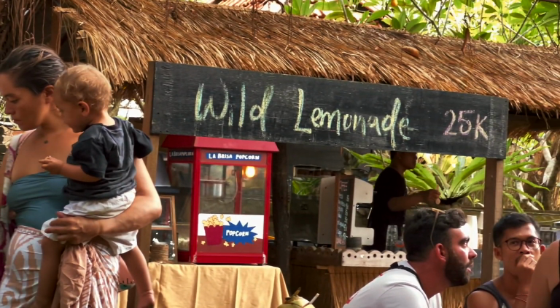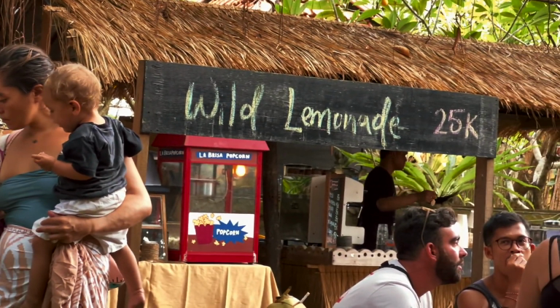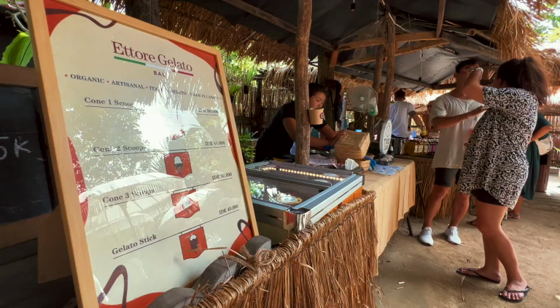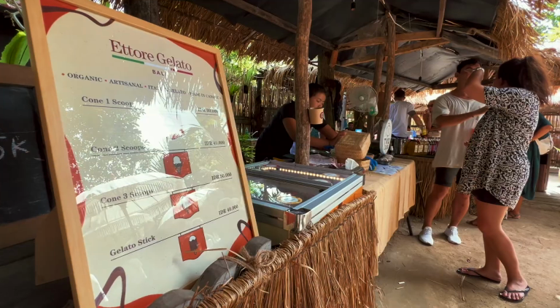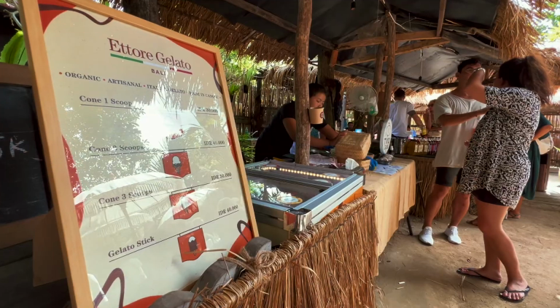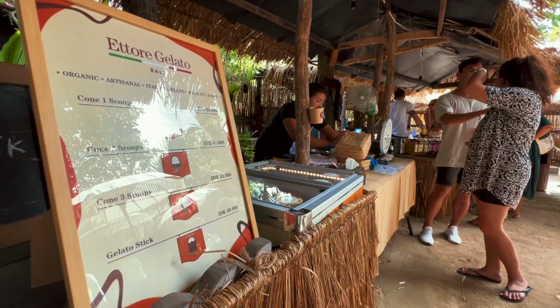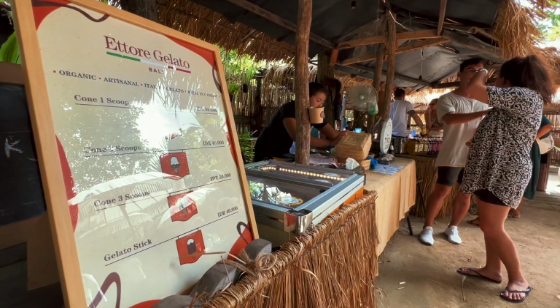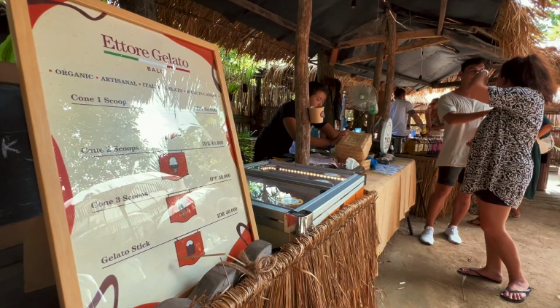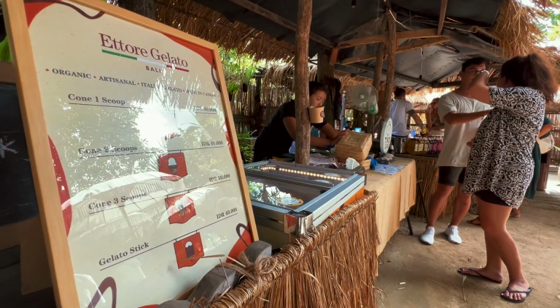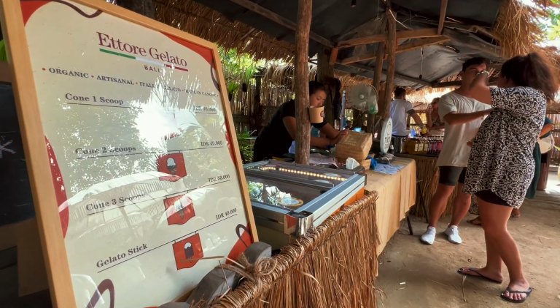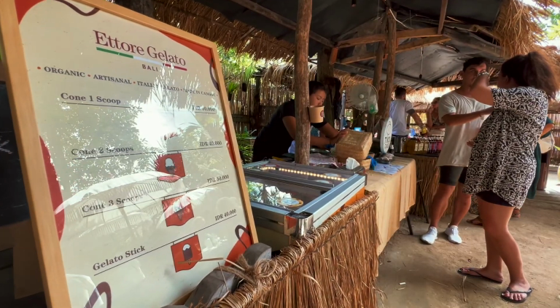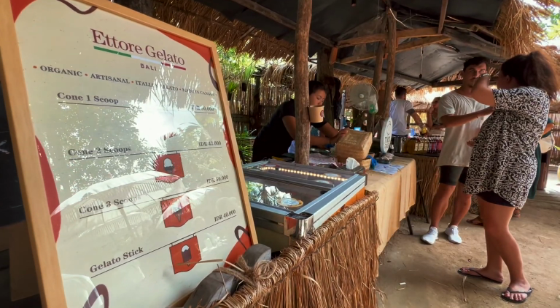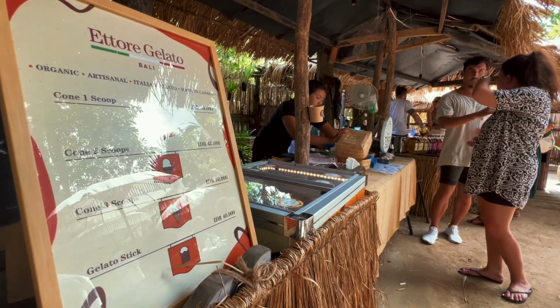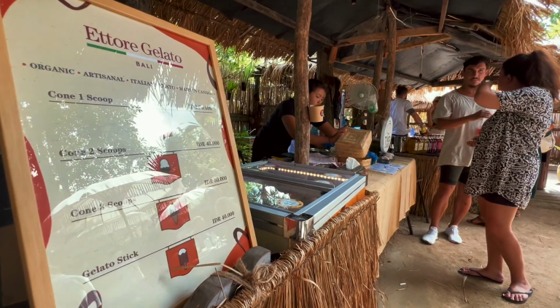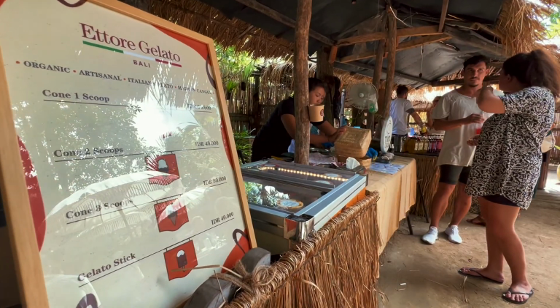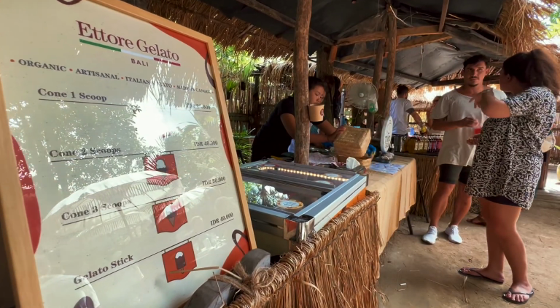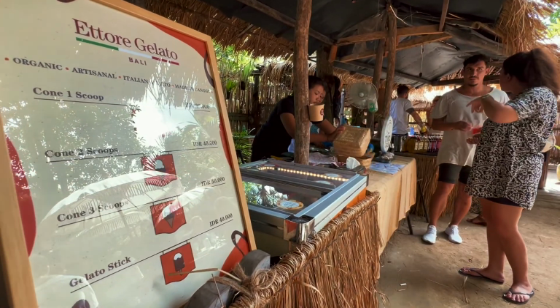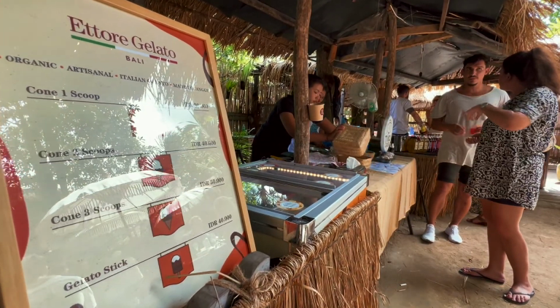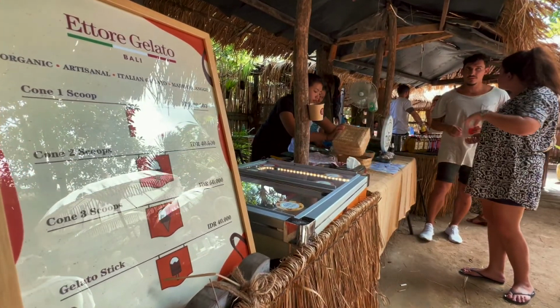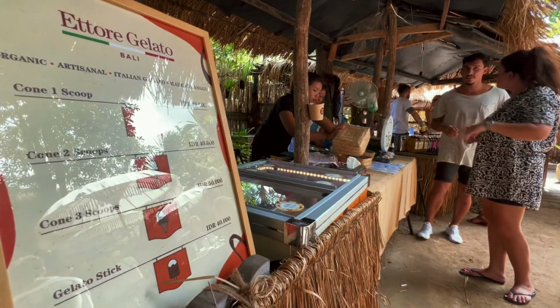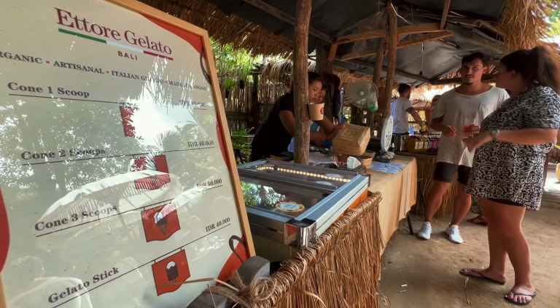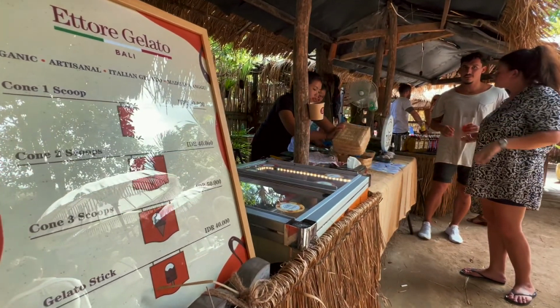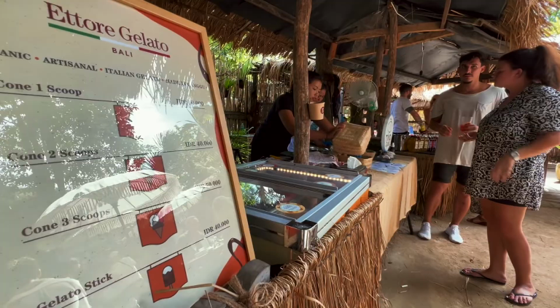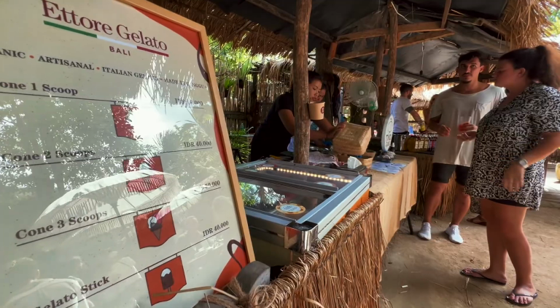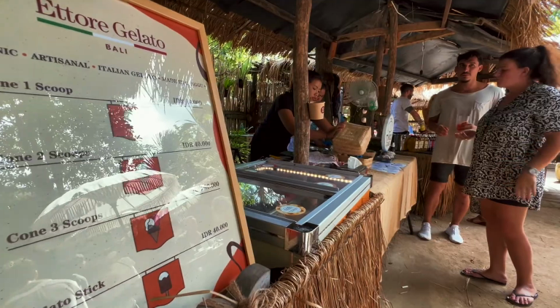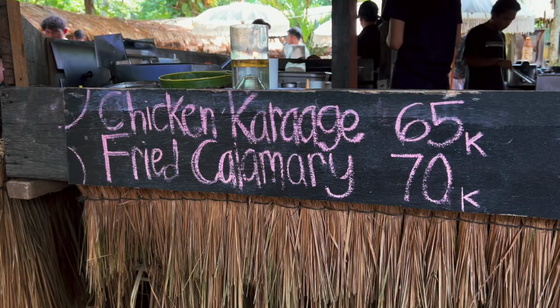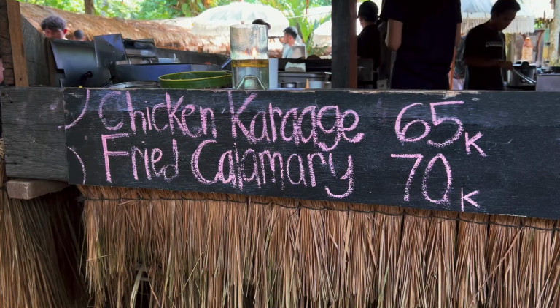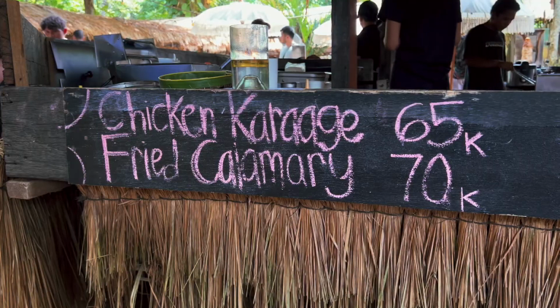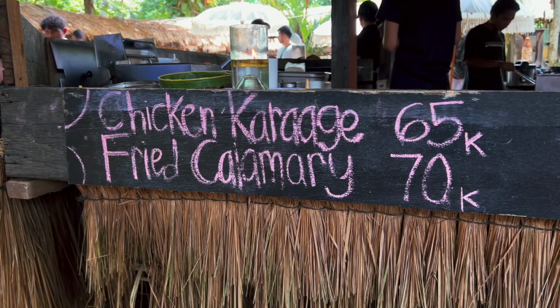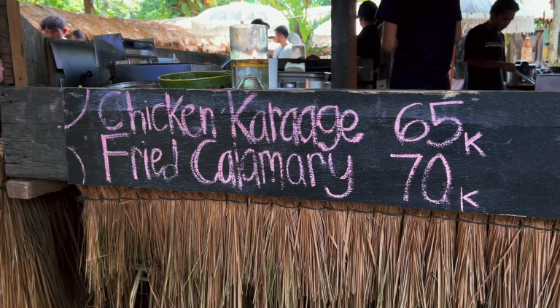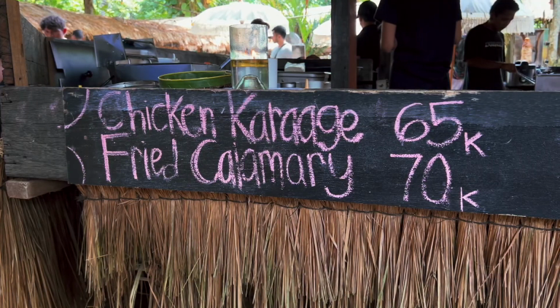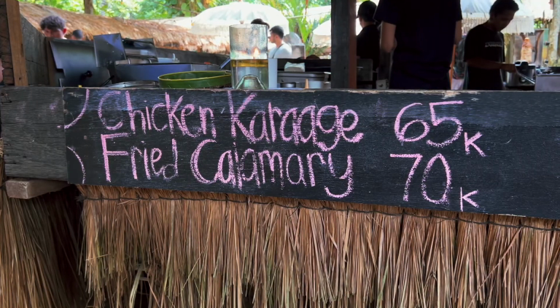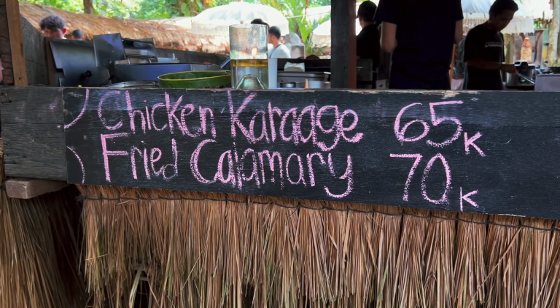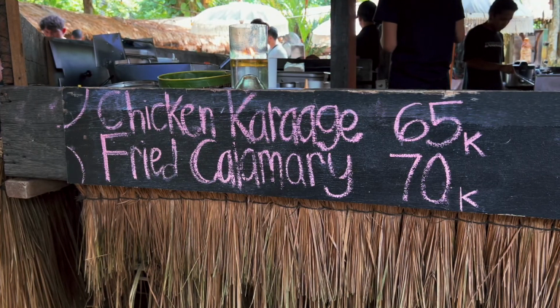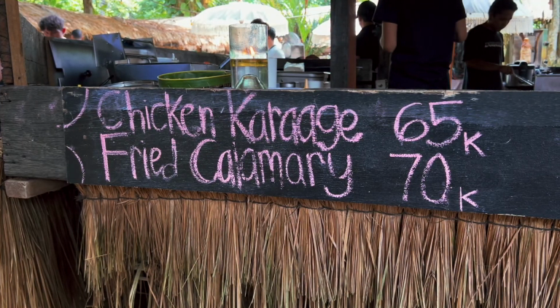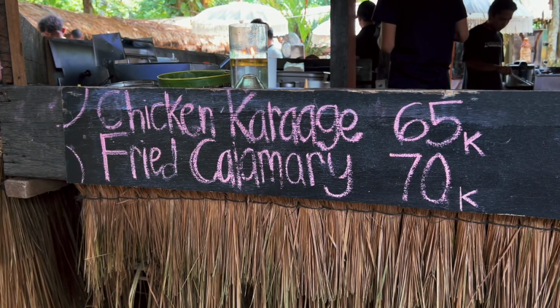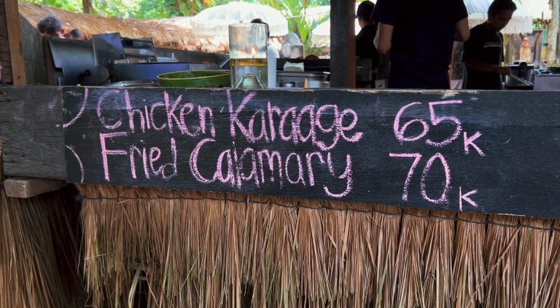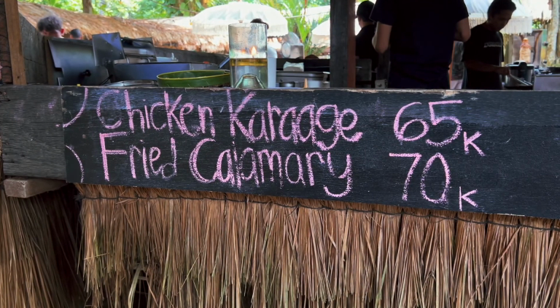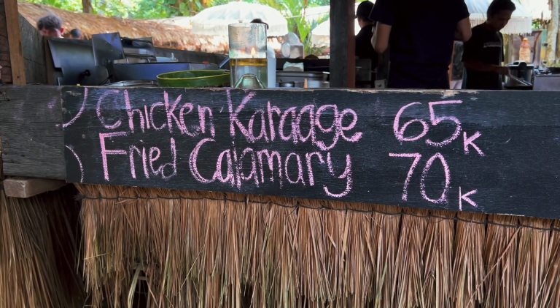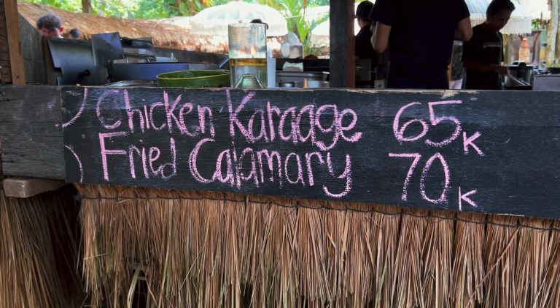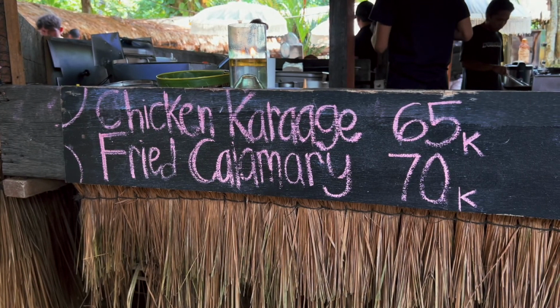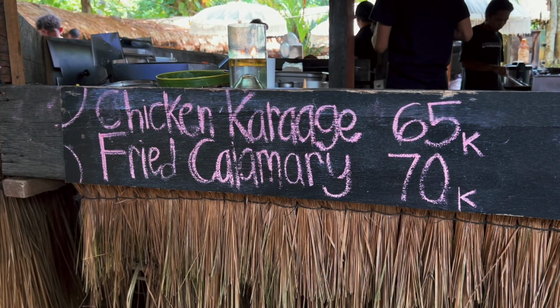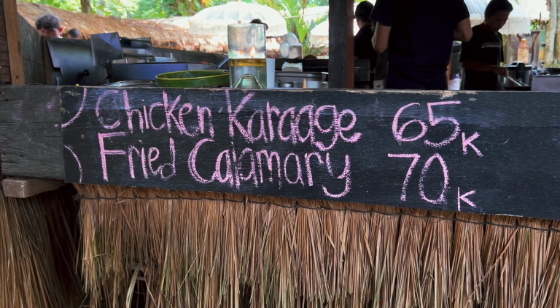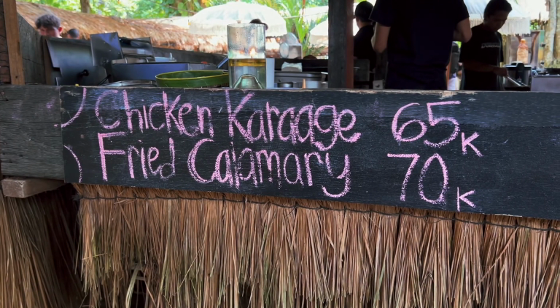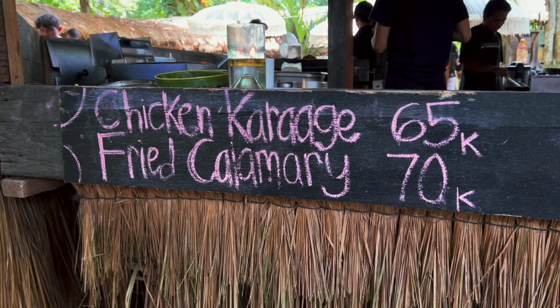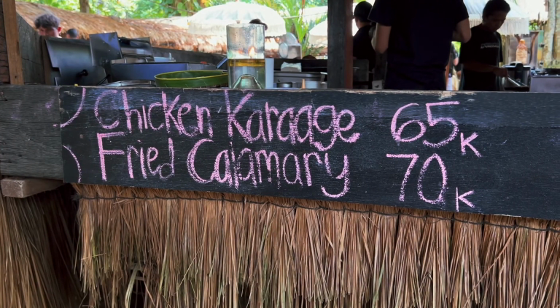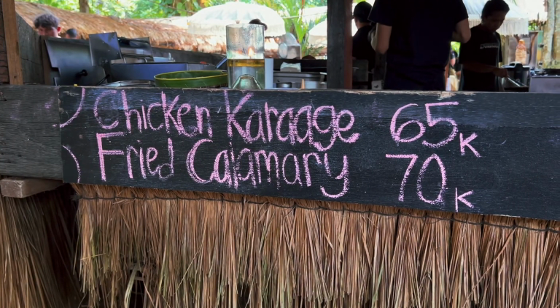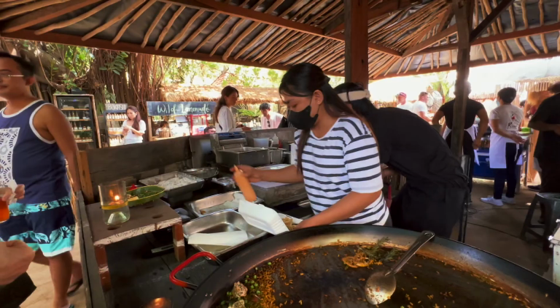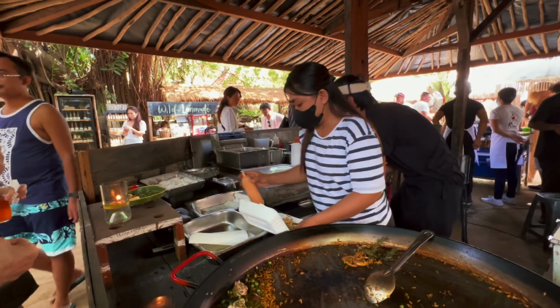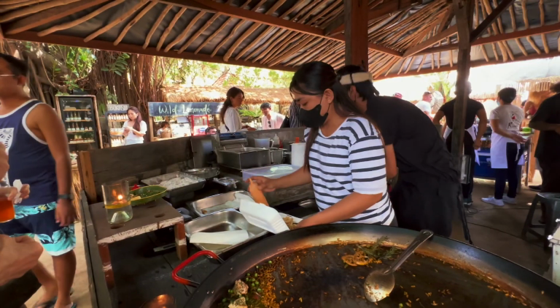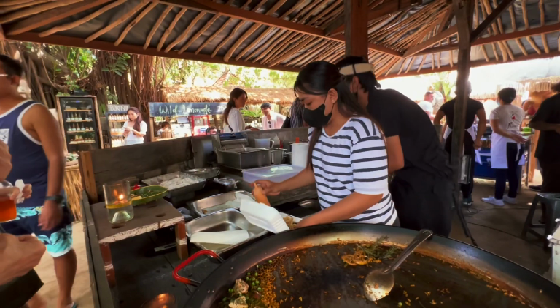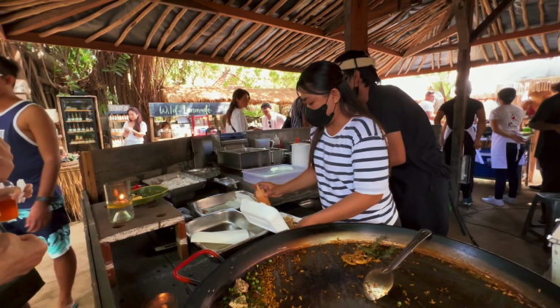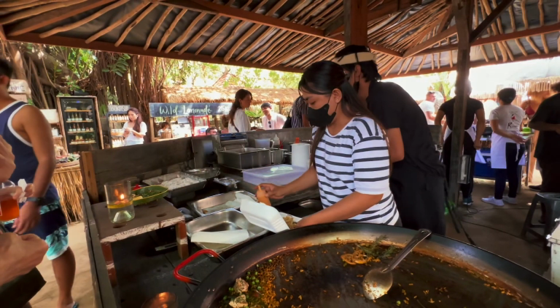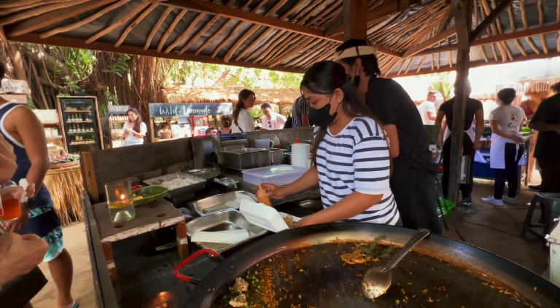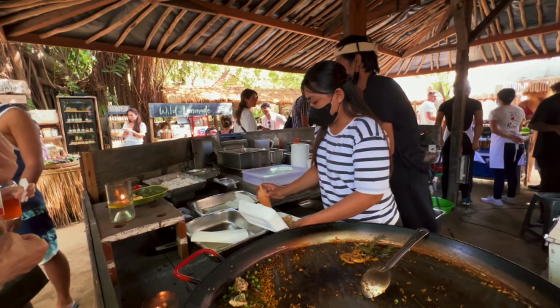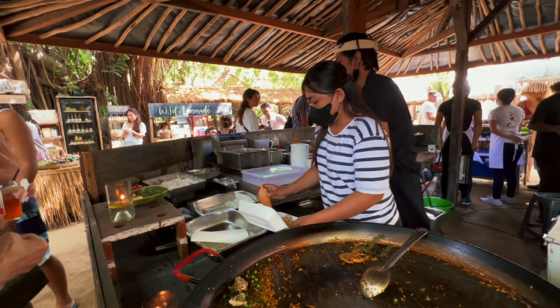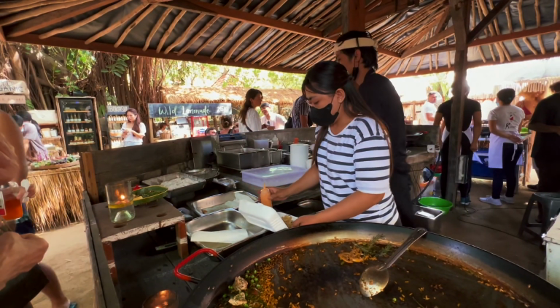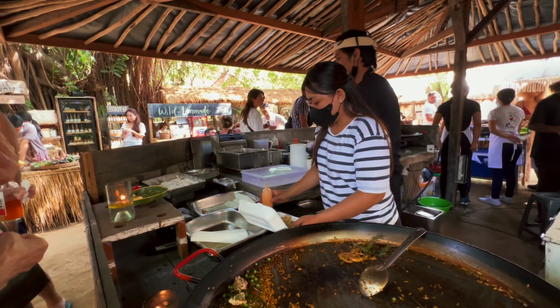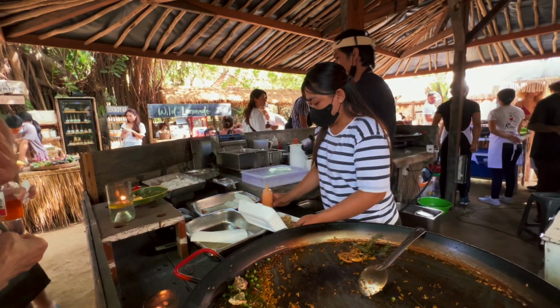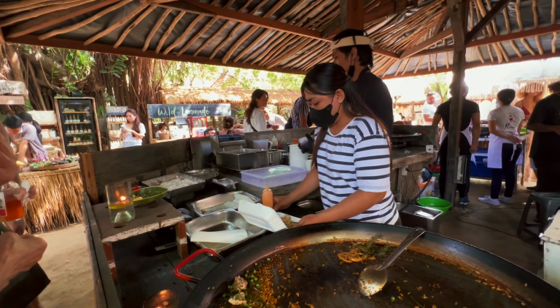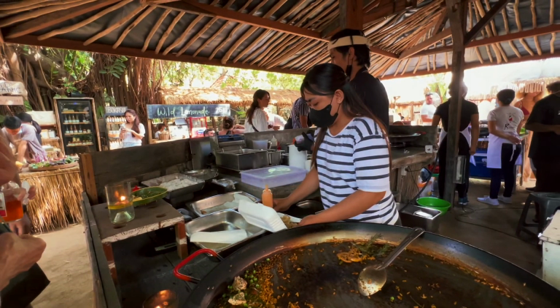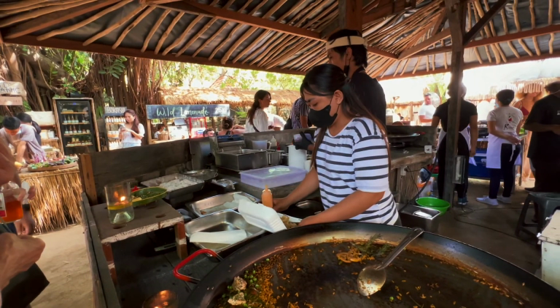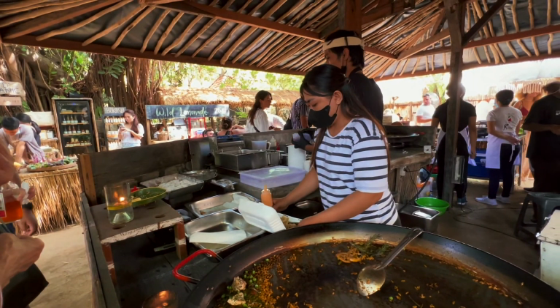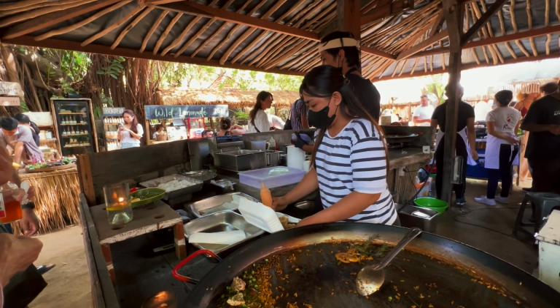Me and my friend went there for lunch. We were so hungry, so we decided to grab some food first before exploring the market.